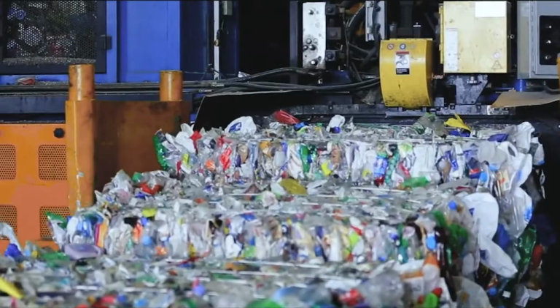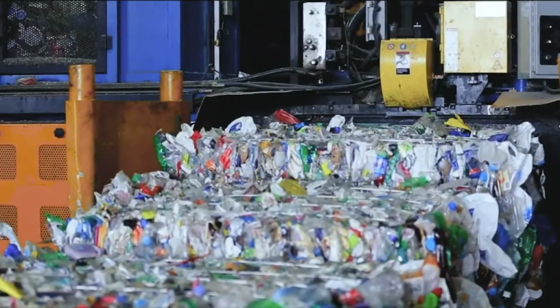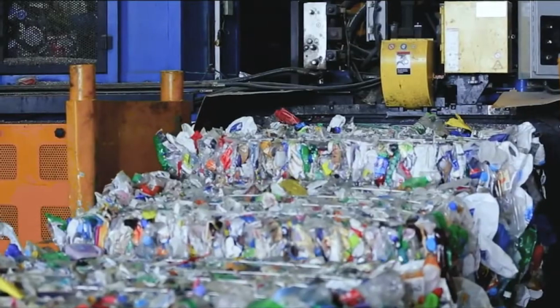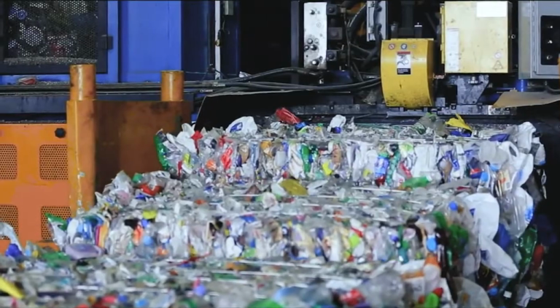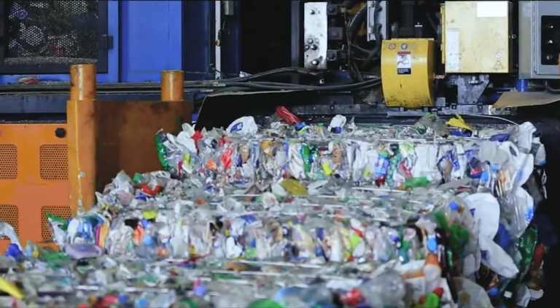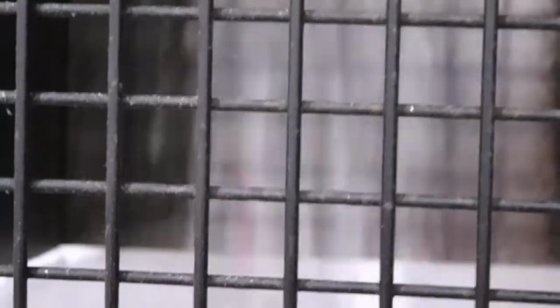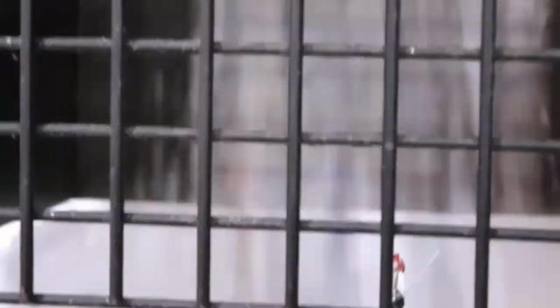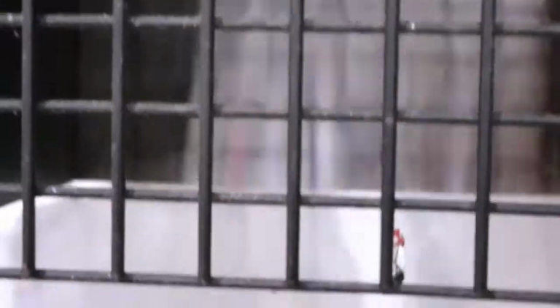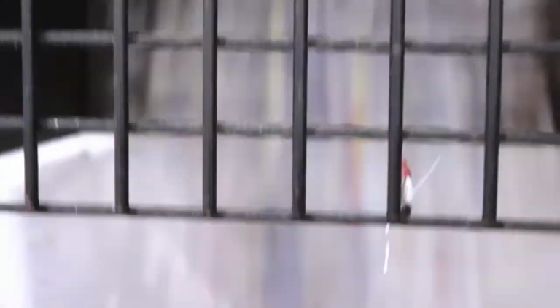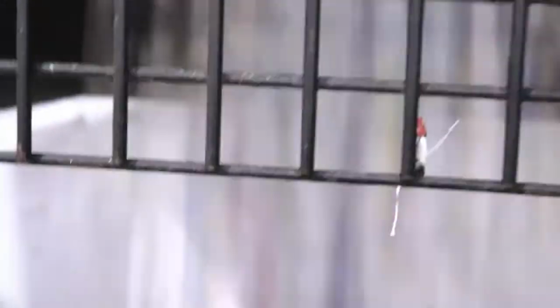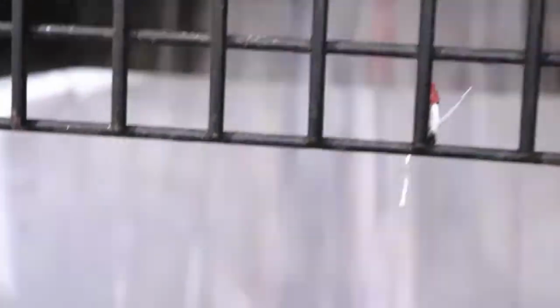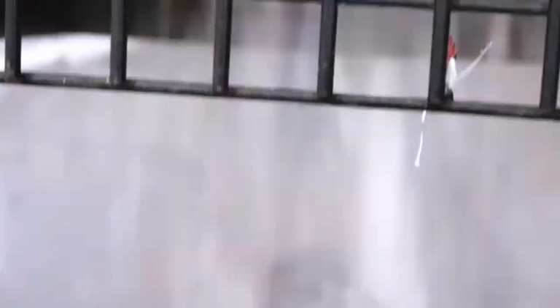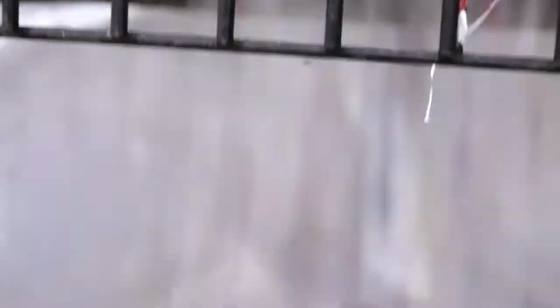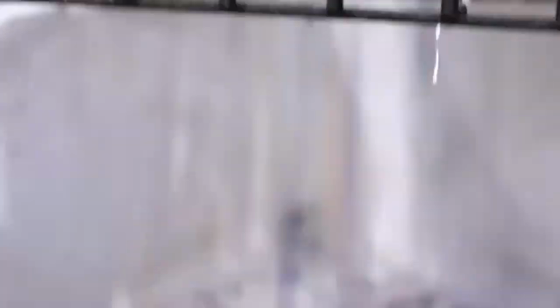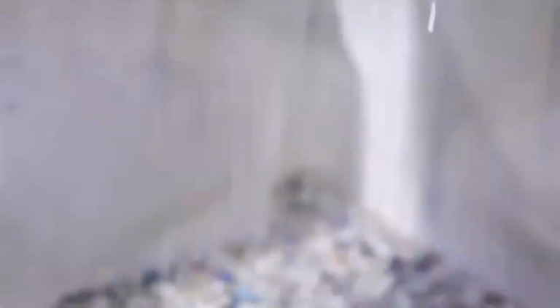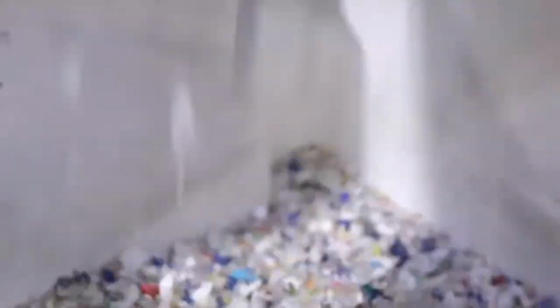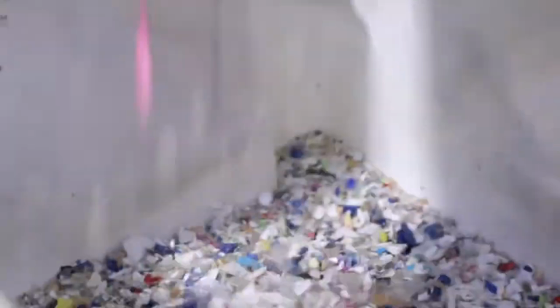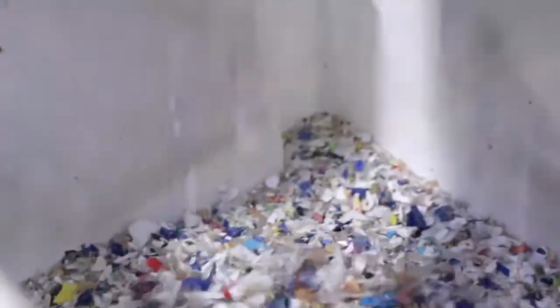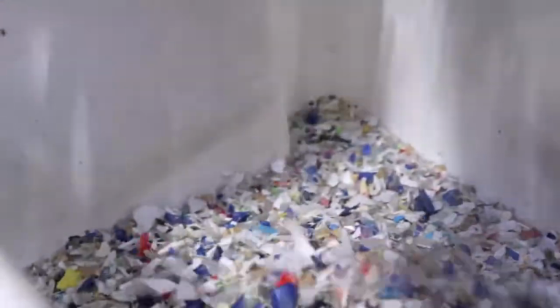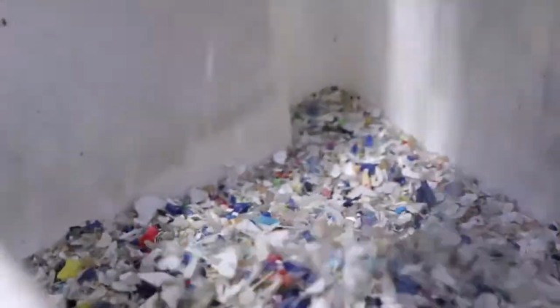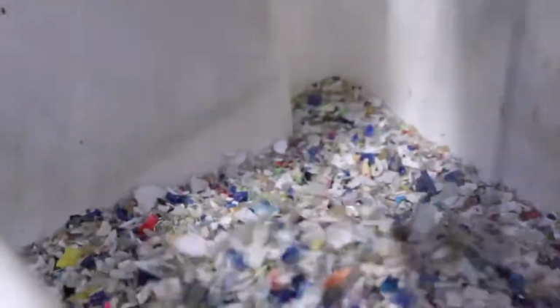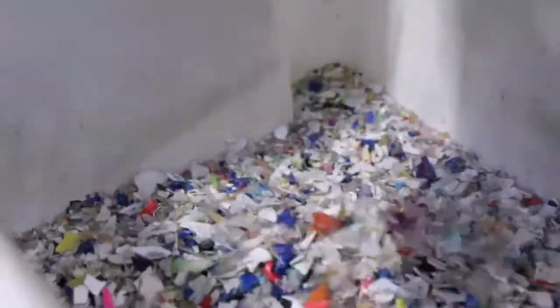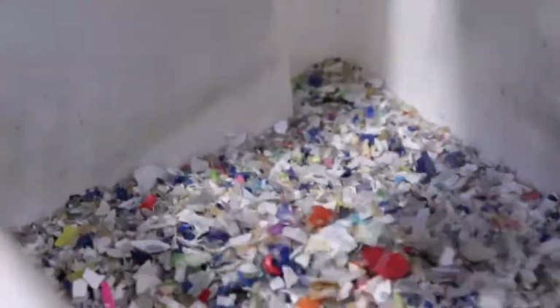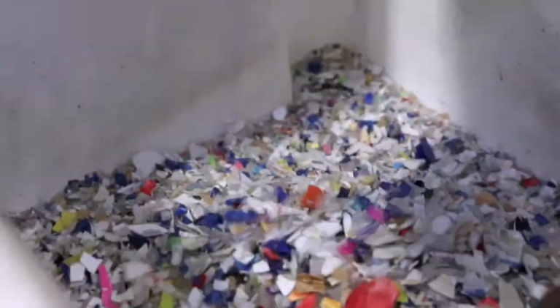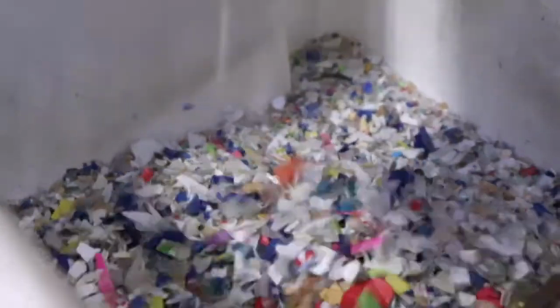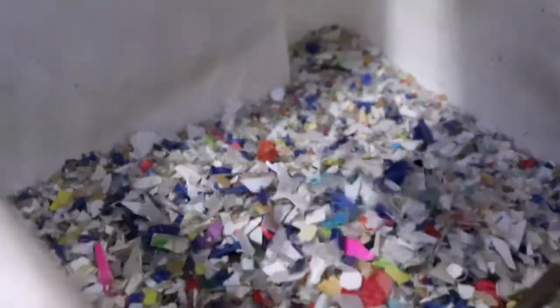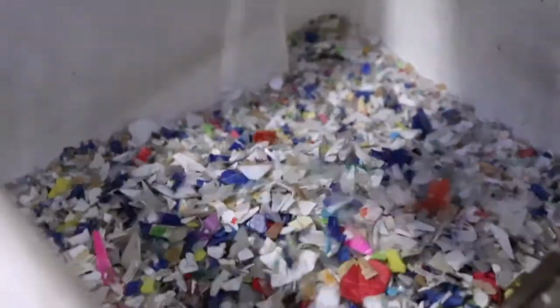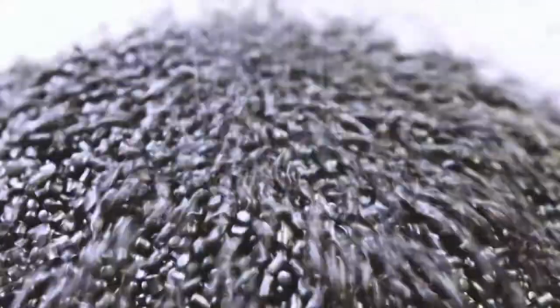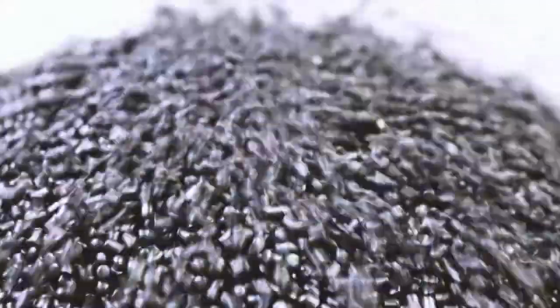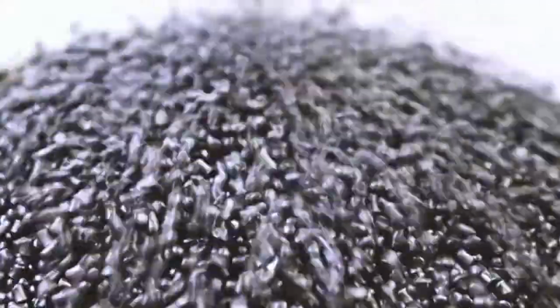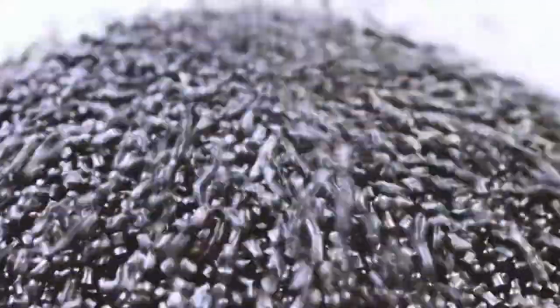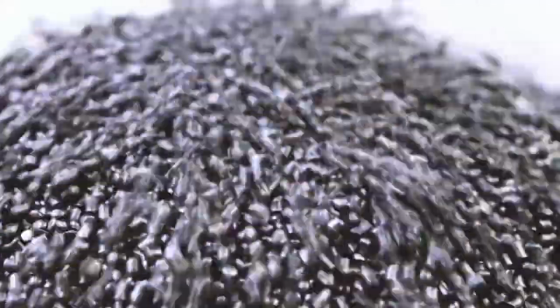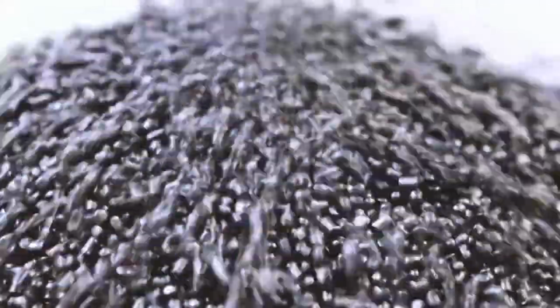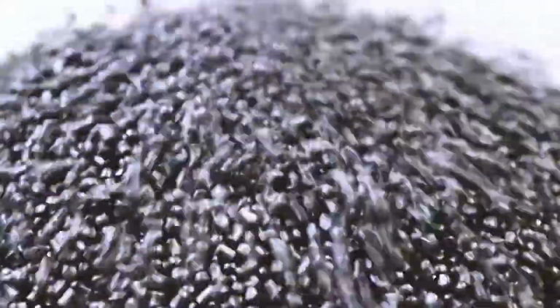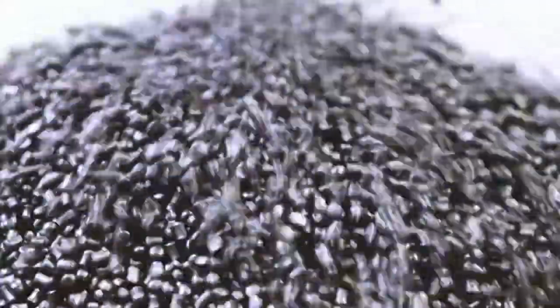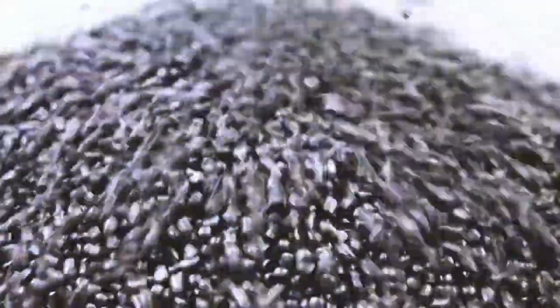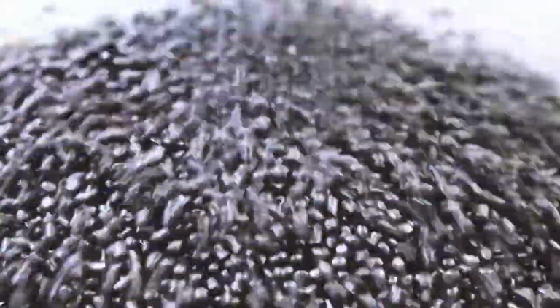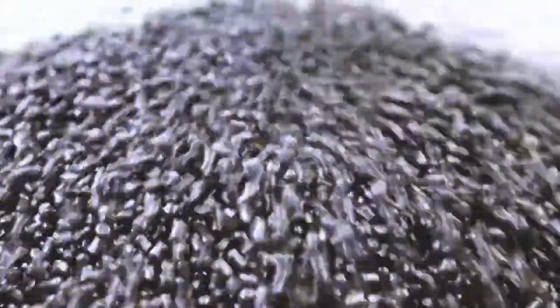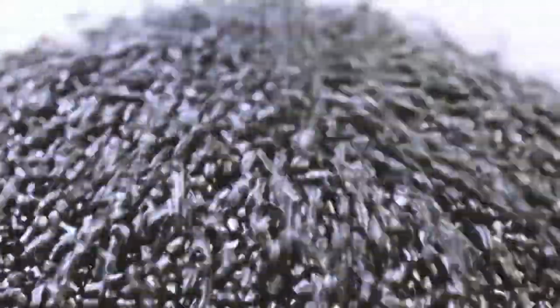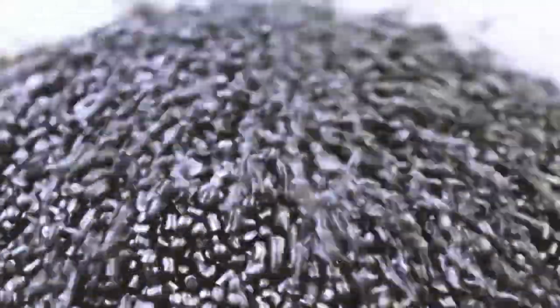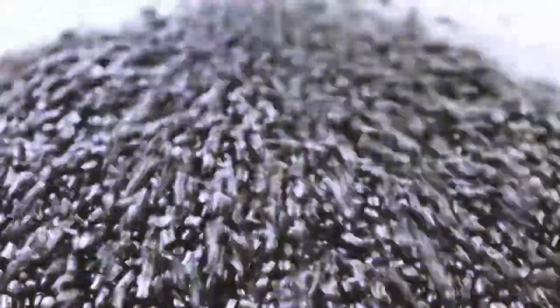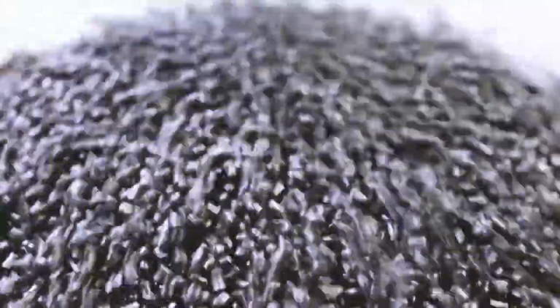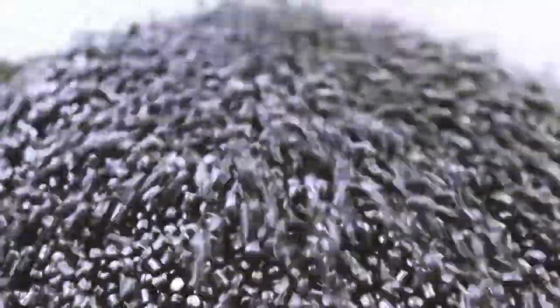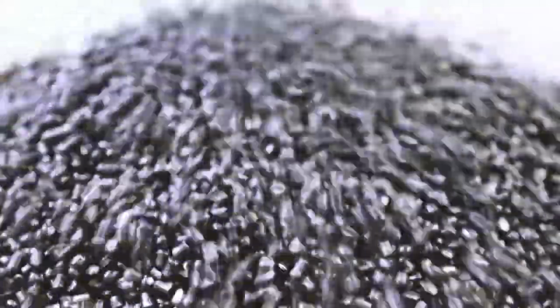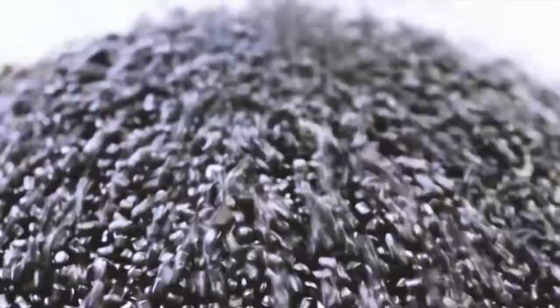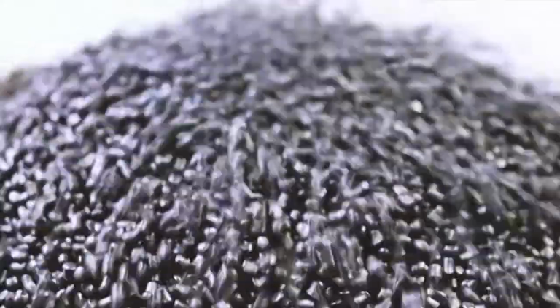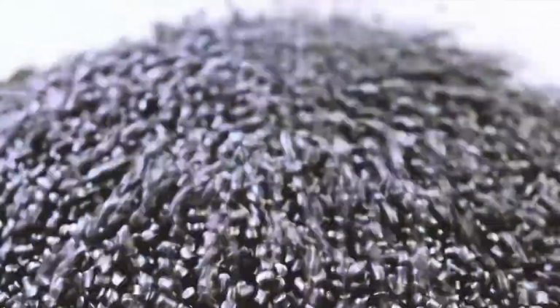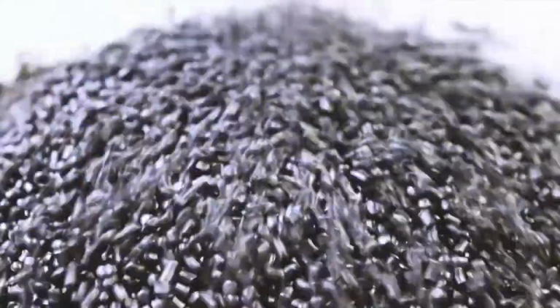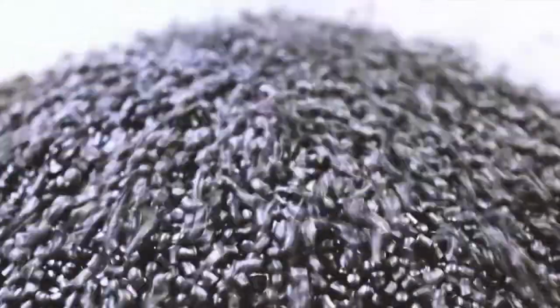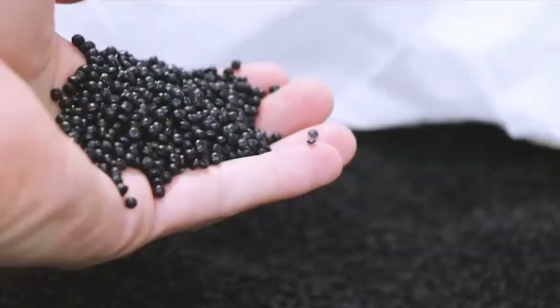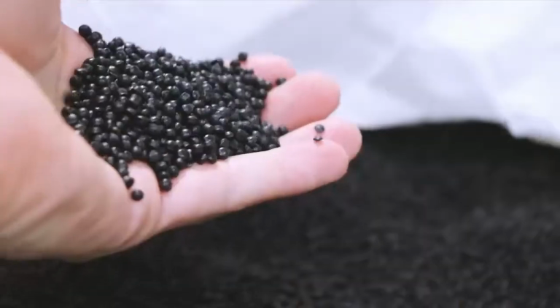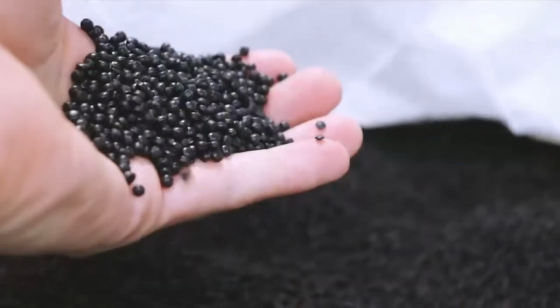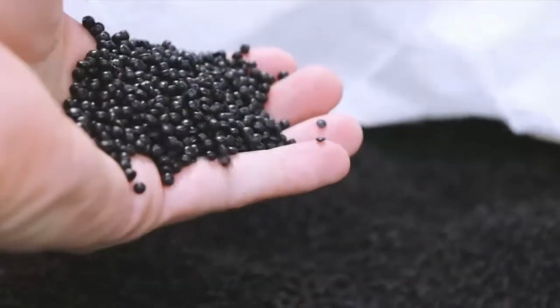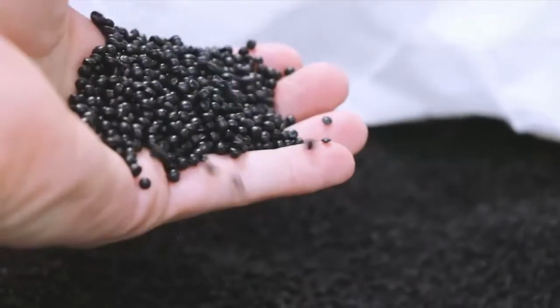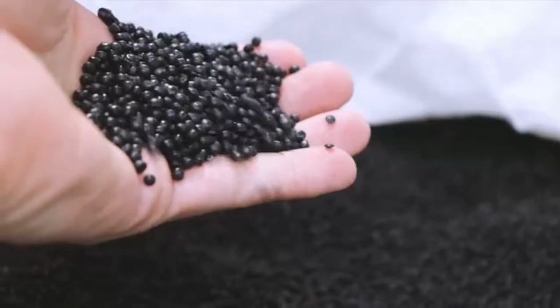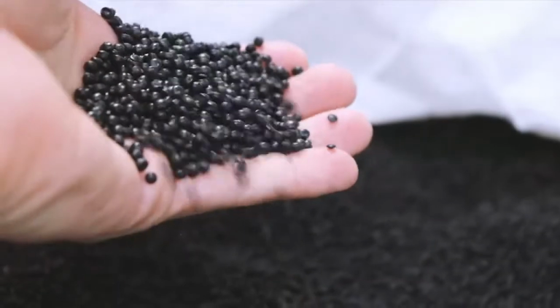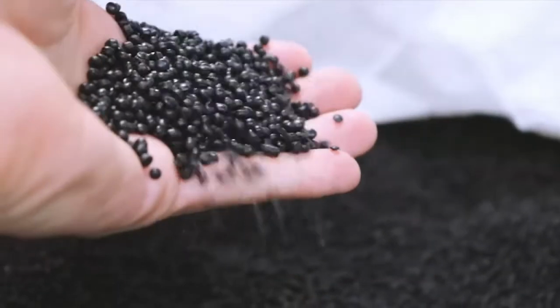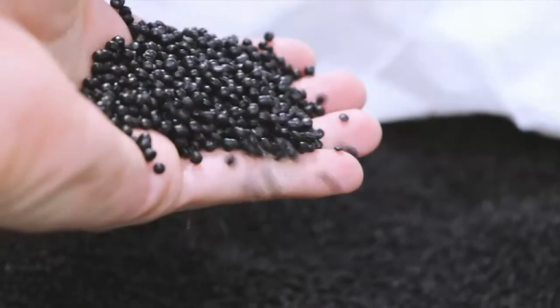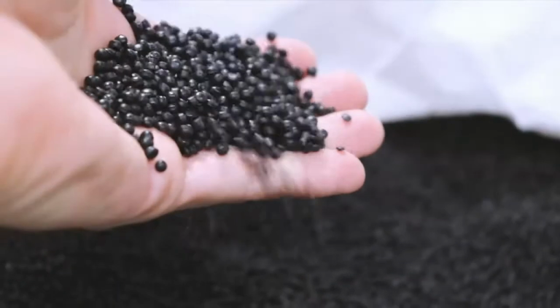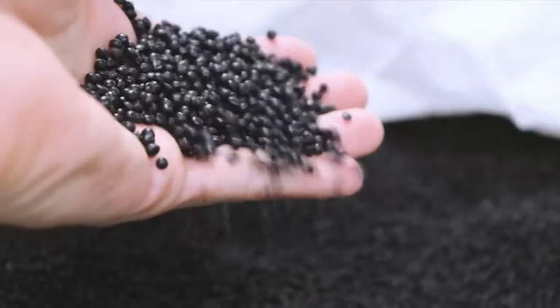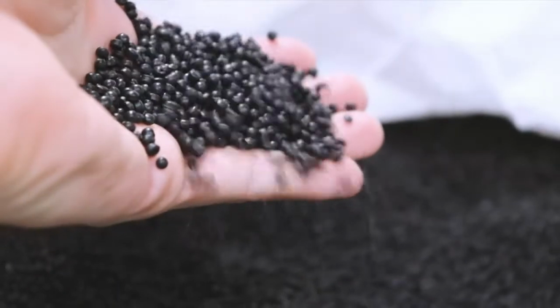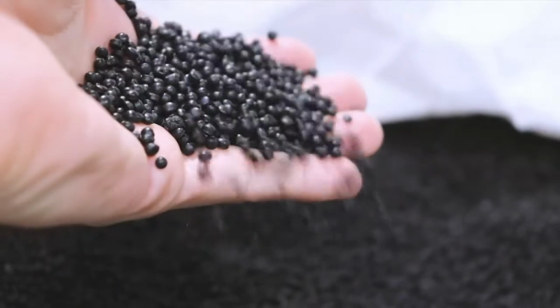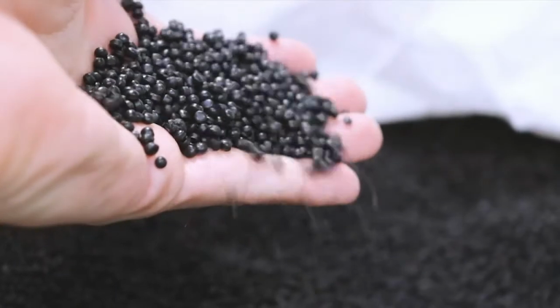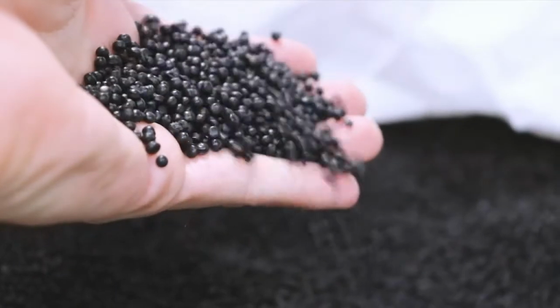The next stage involves chipping, cleaning and turning the polypropylene into pellets.